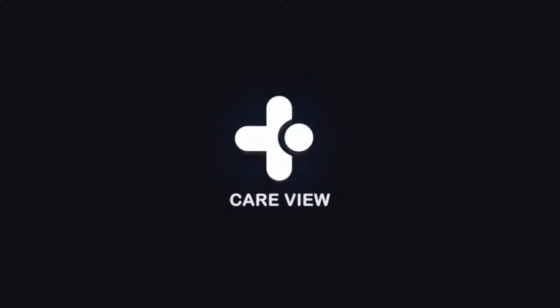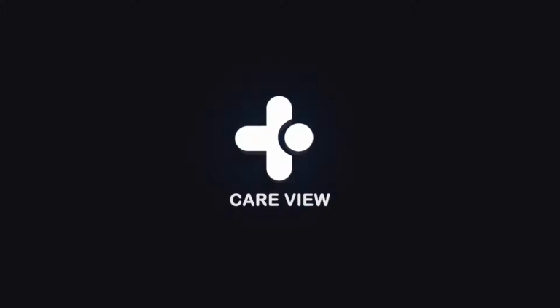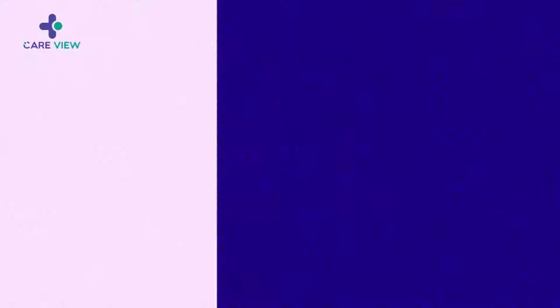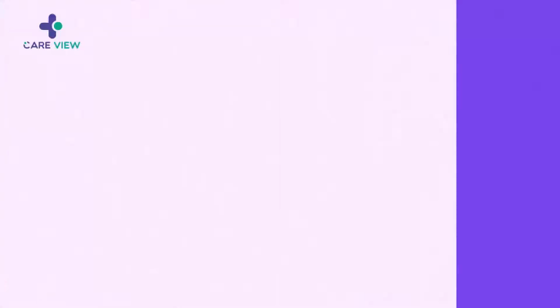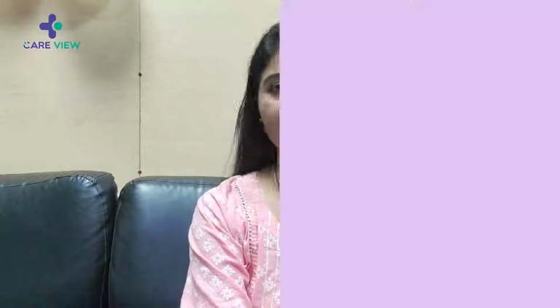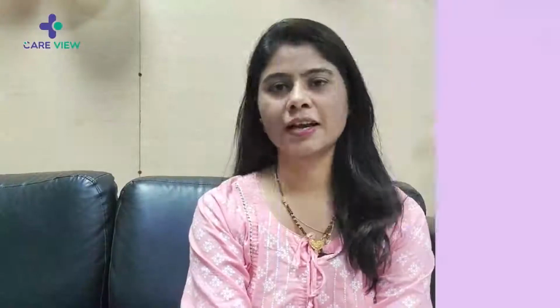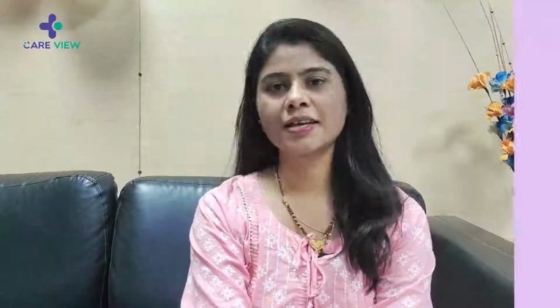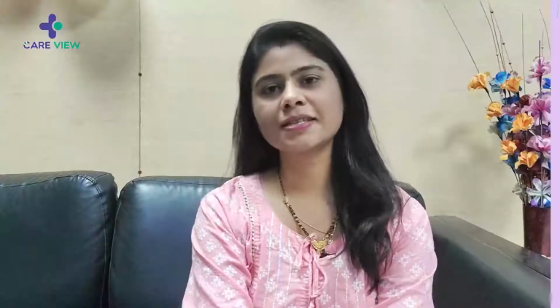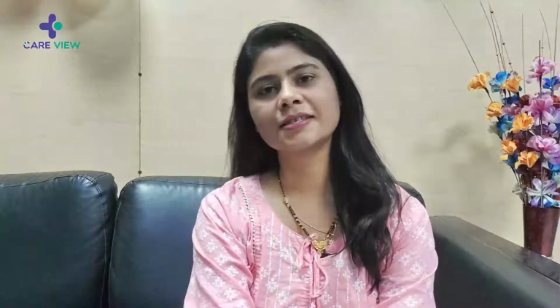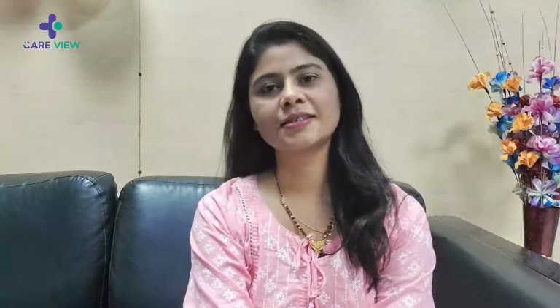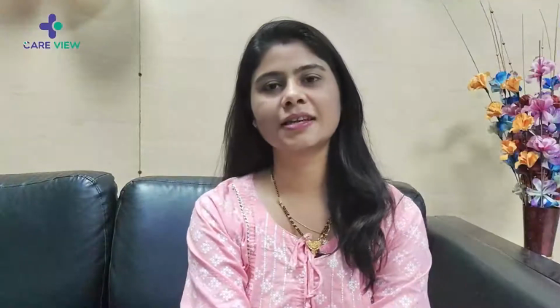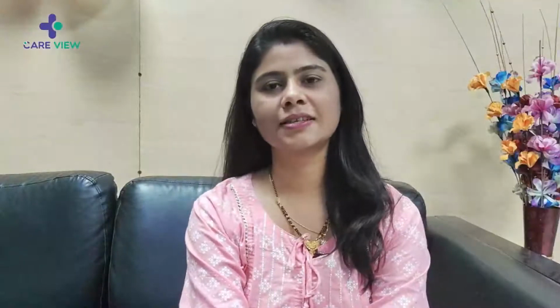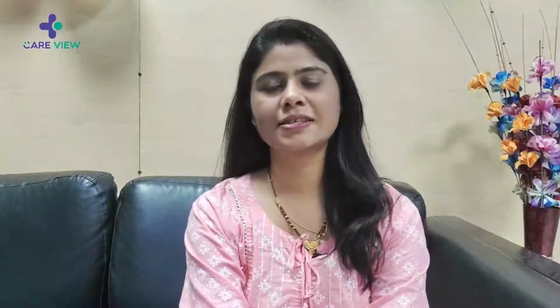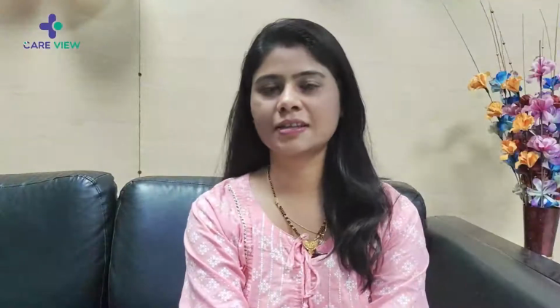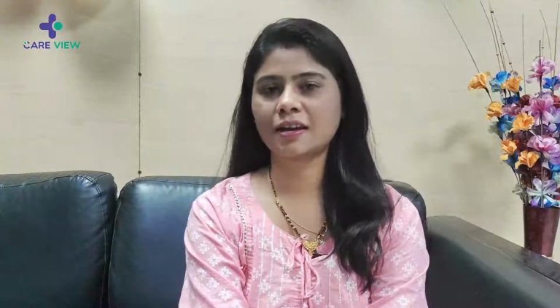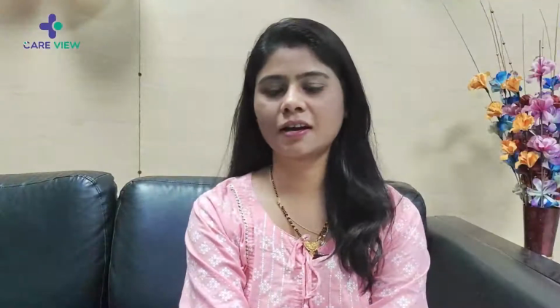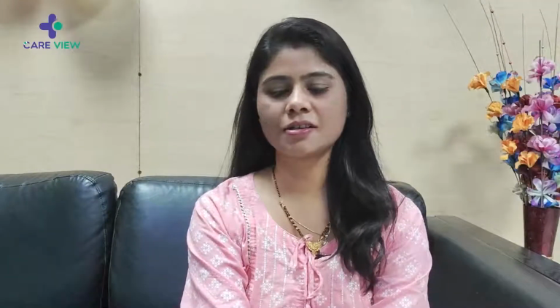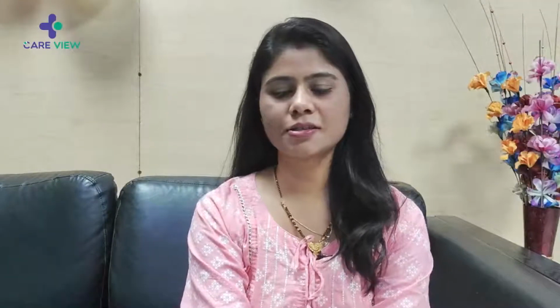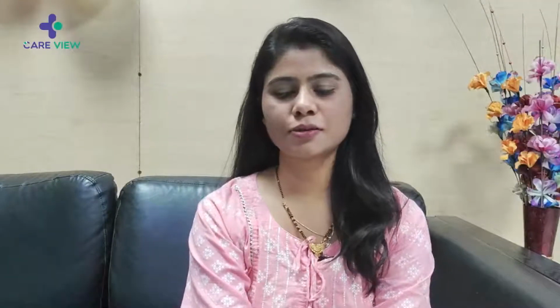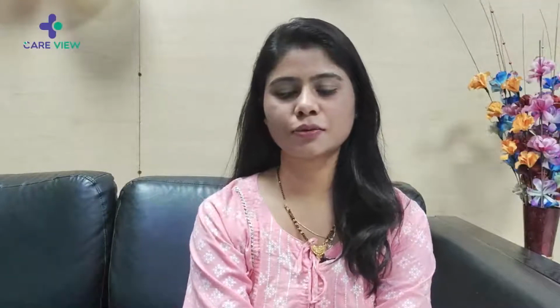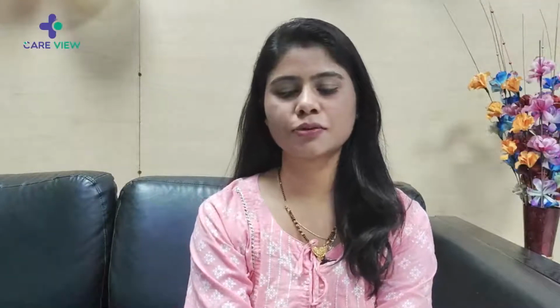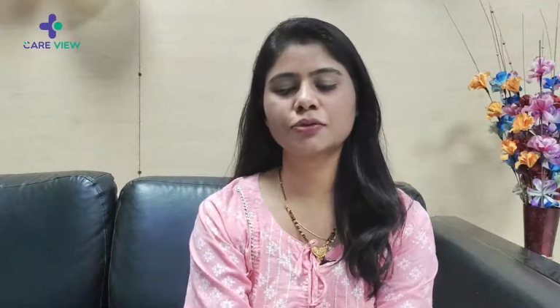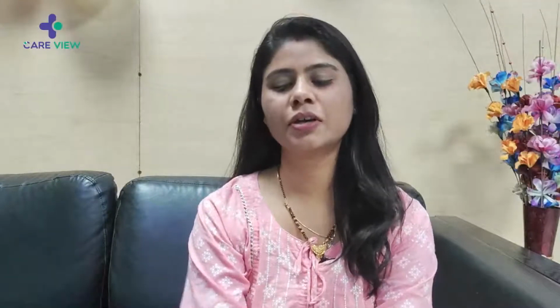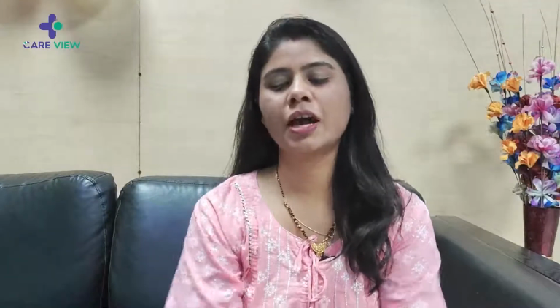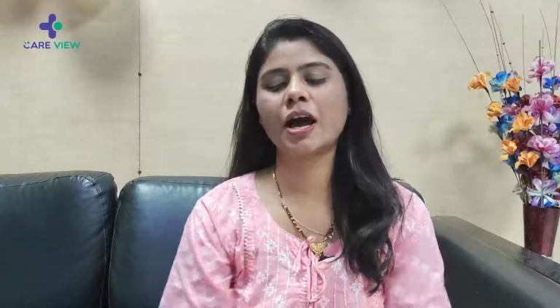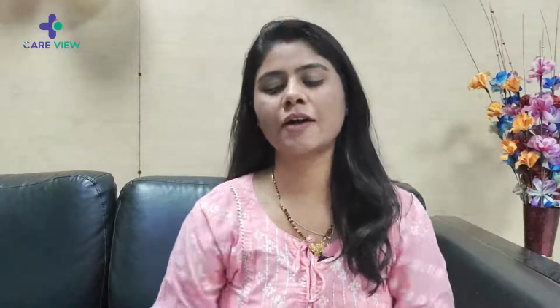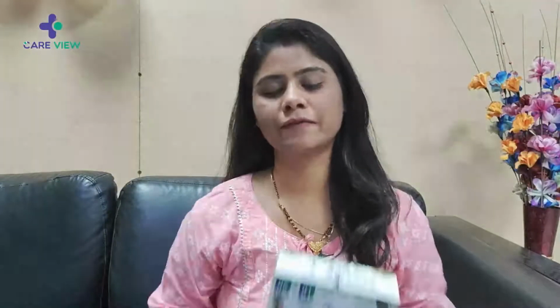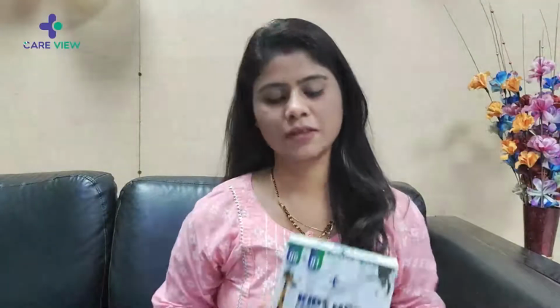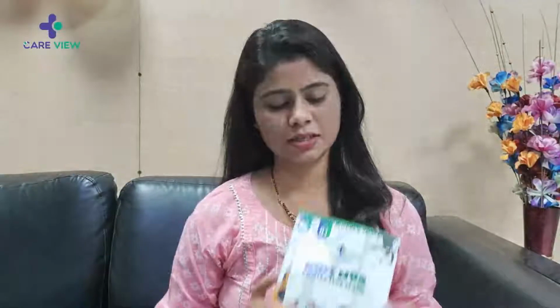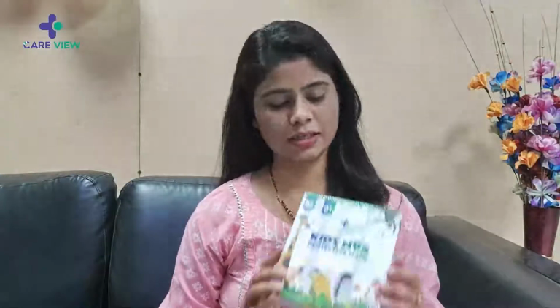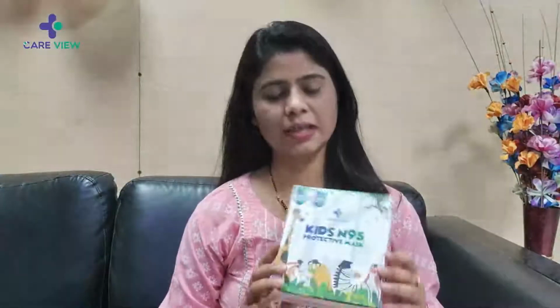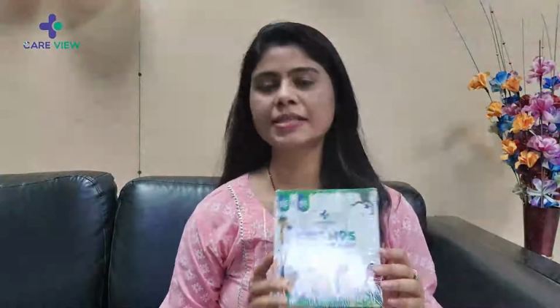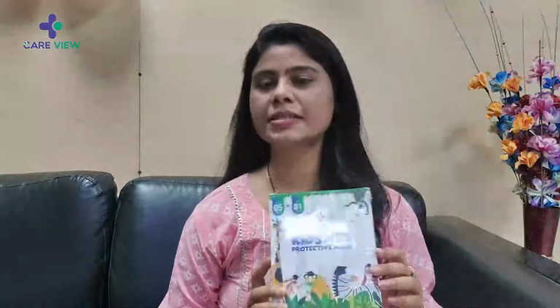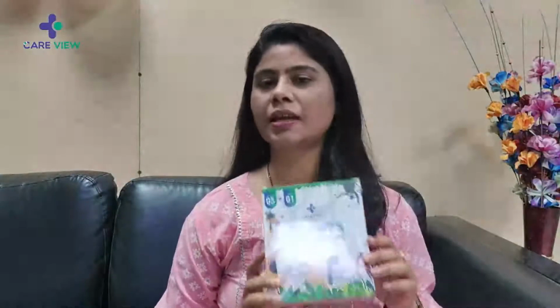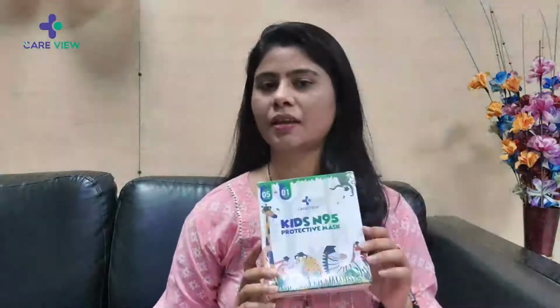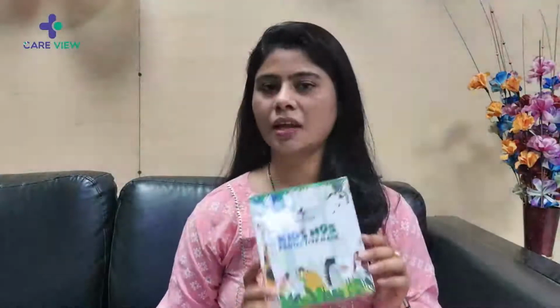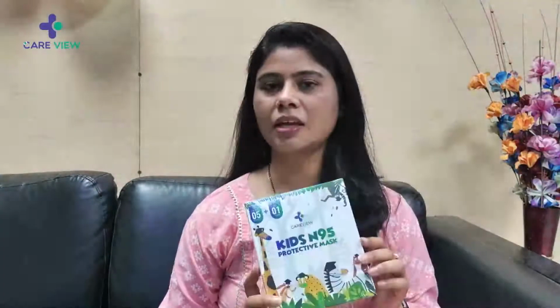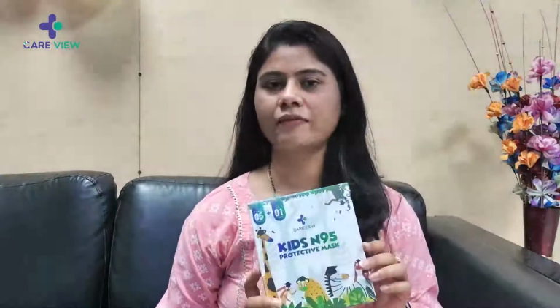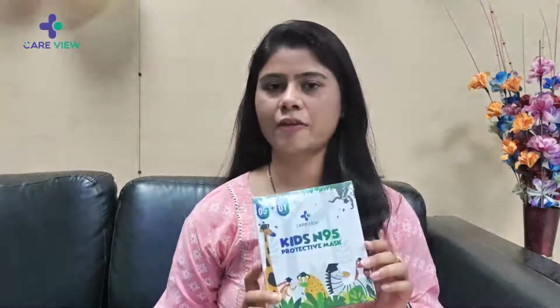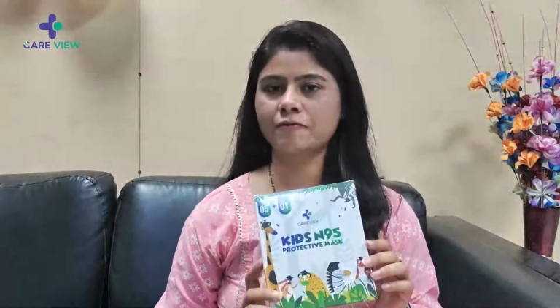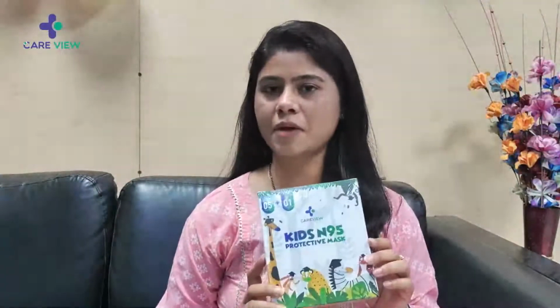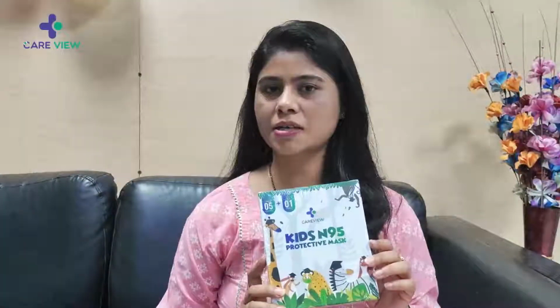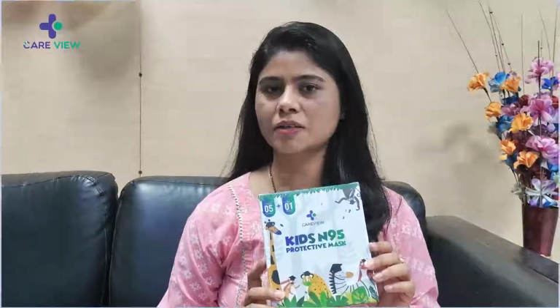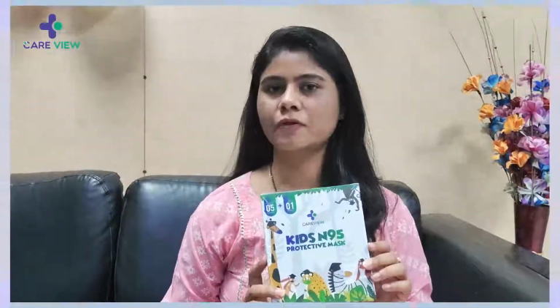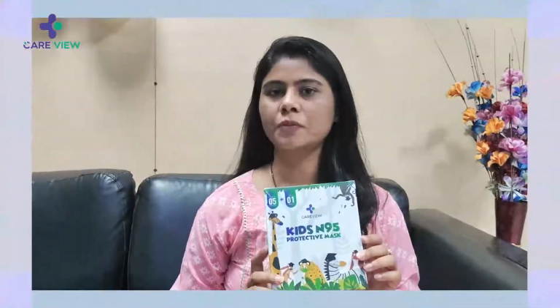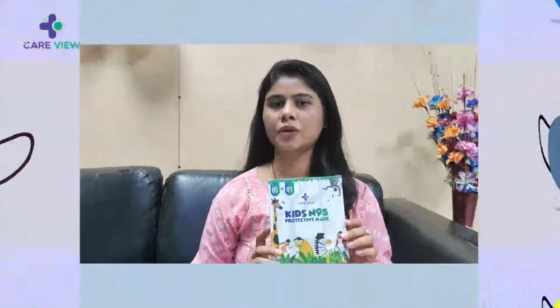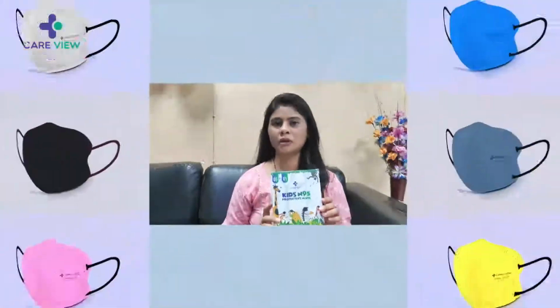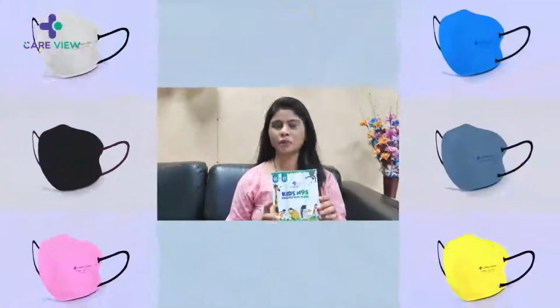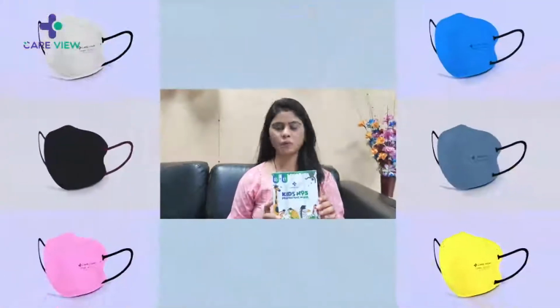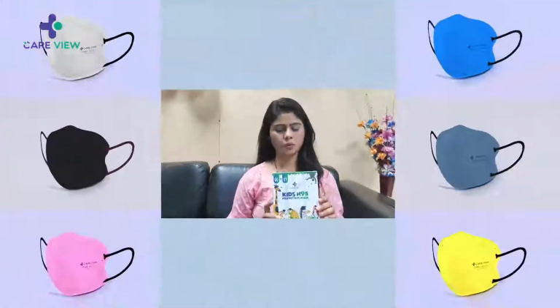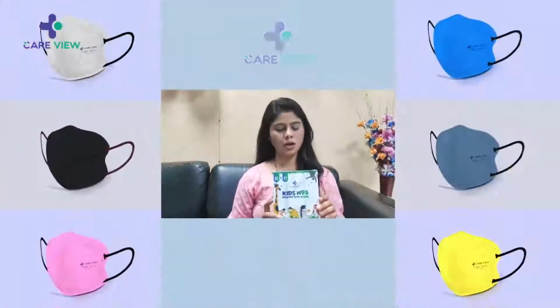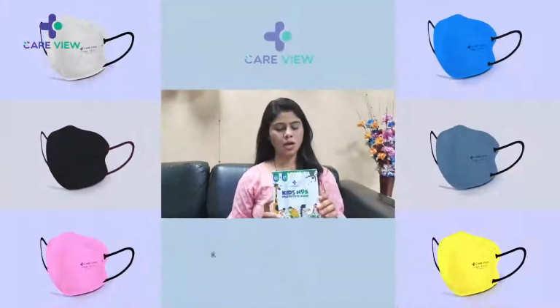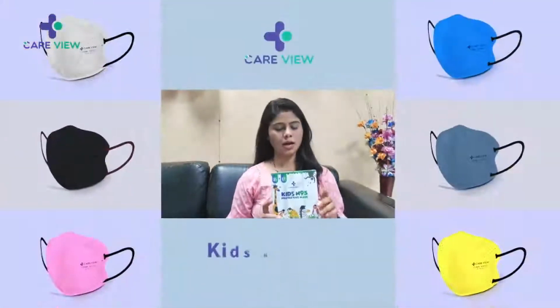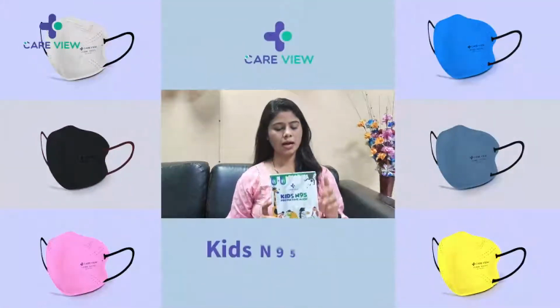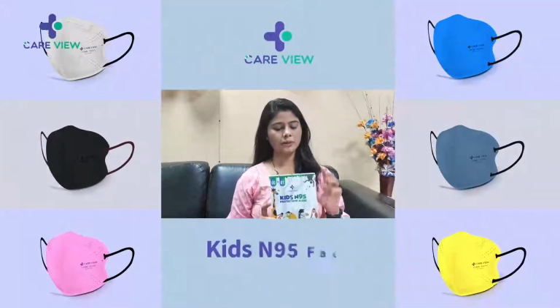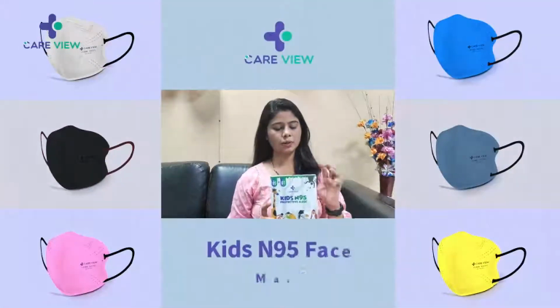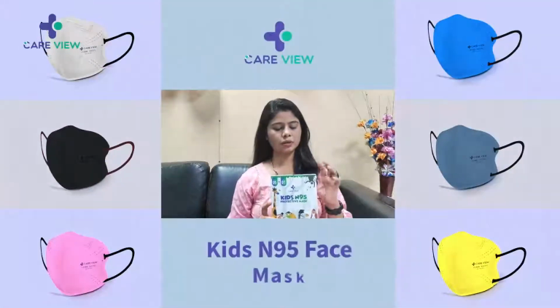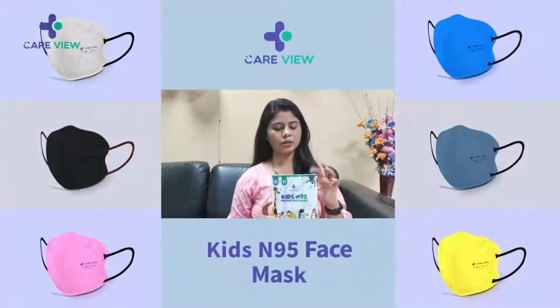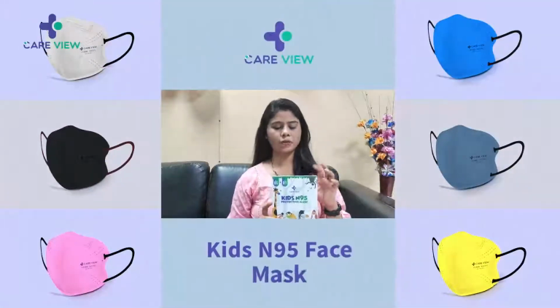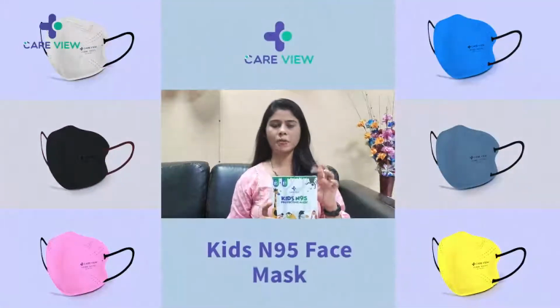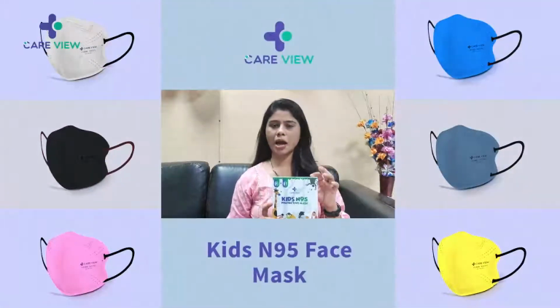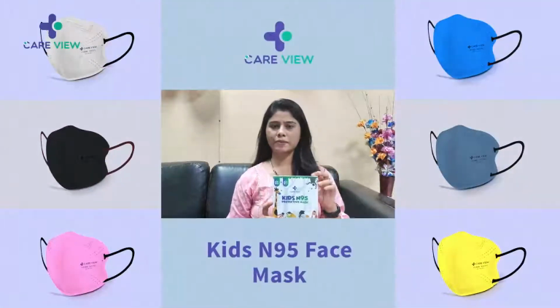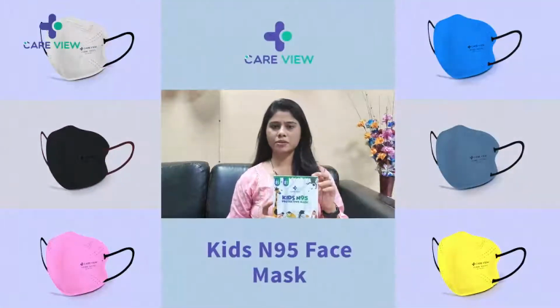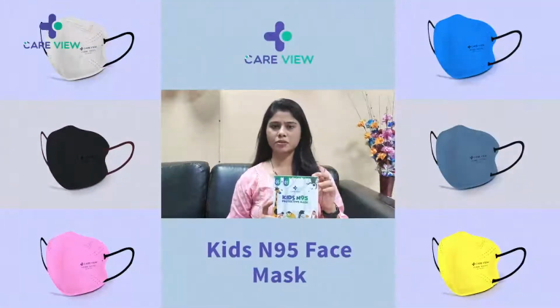Hi guys, this is Neha. Today I have this KISS N95 mask from Keanu. I bought this from Amazon.